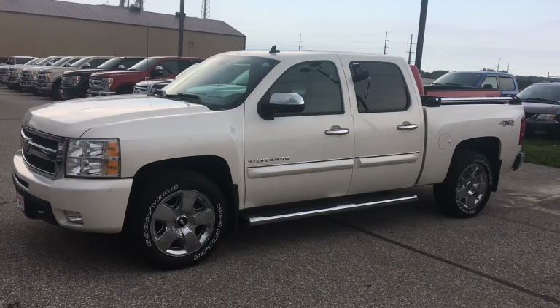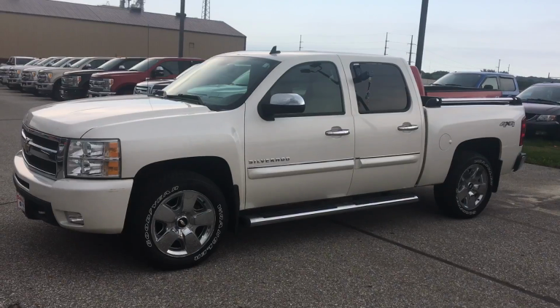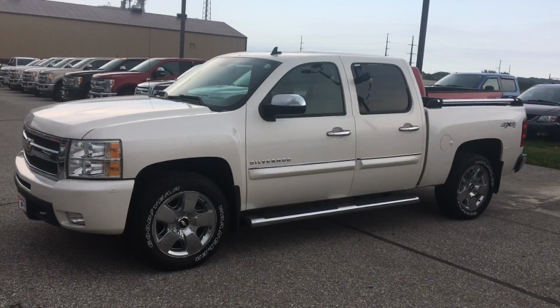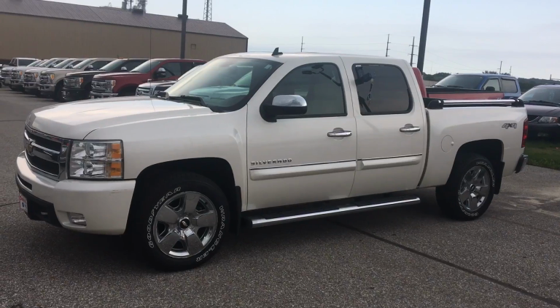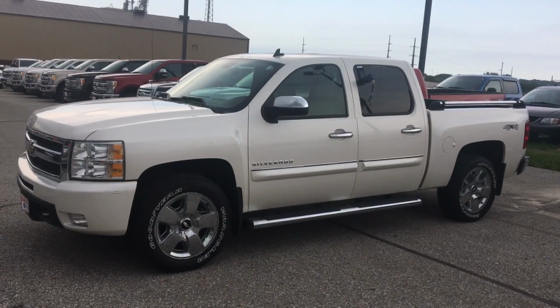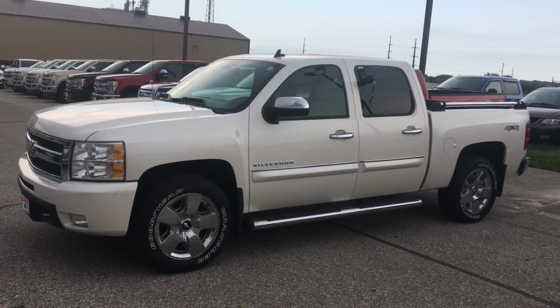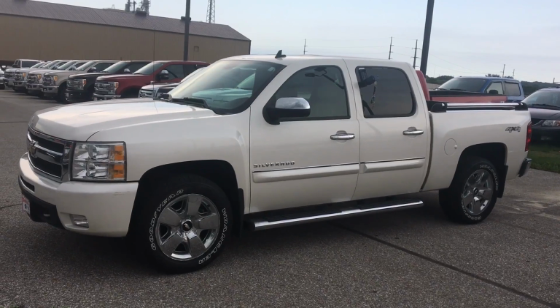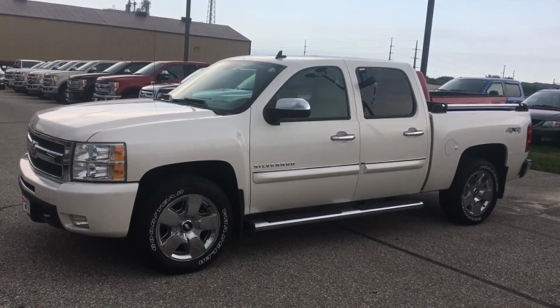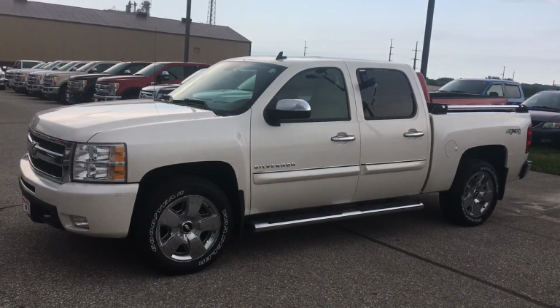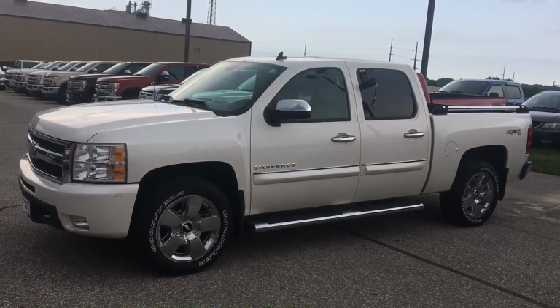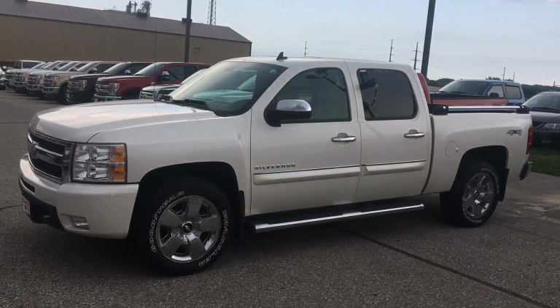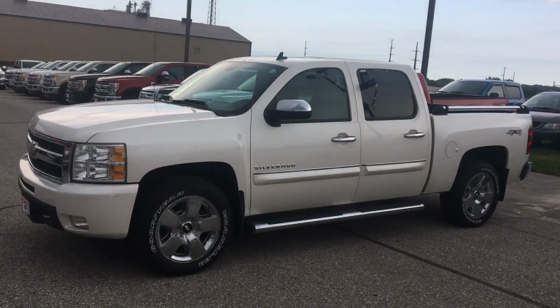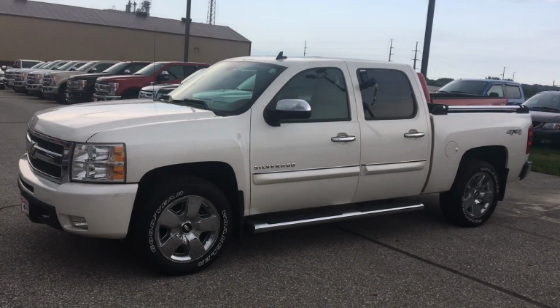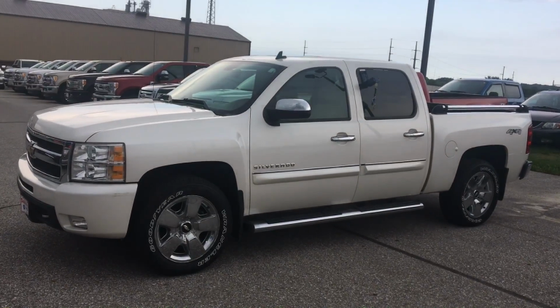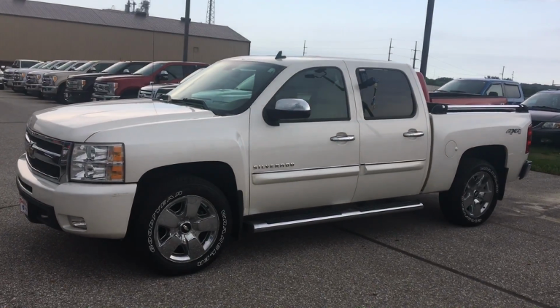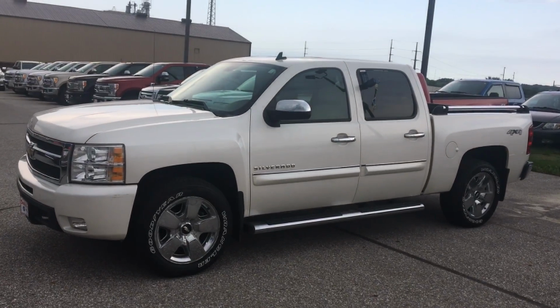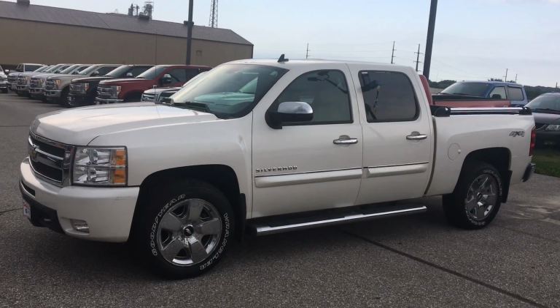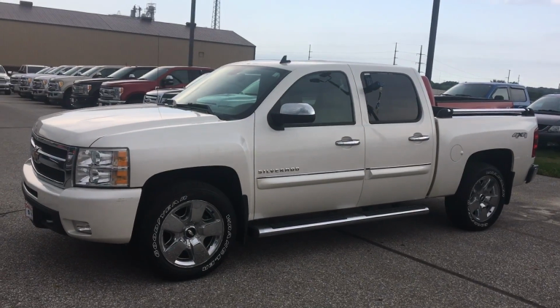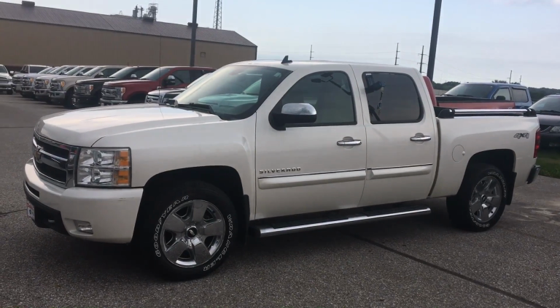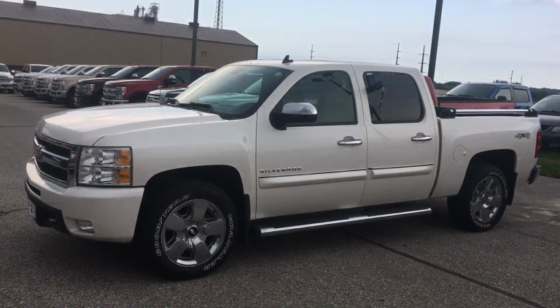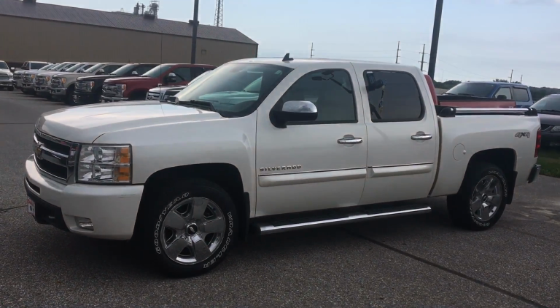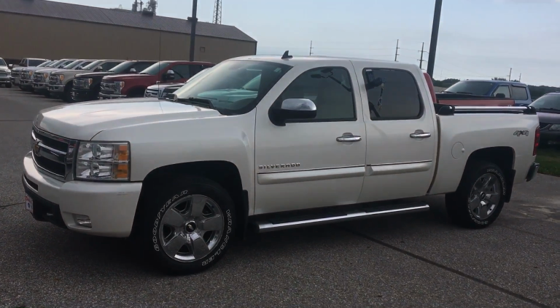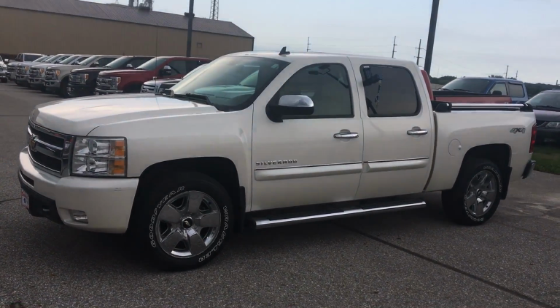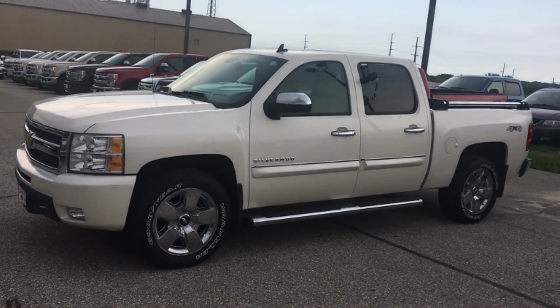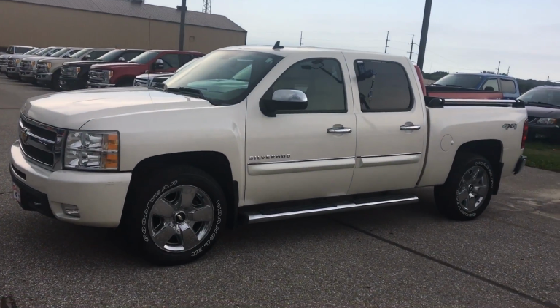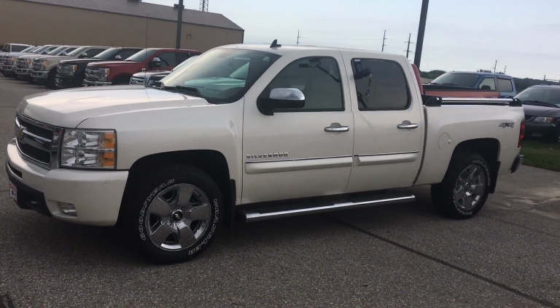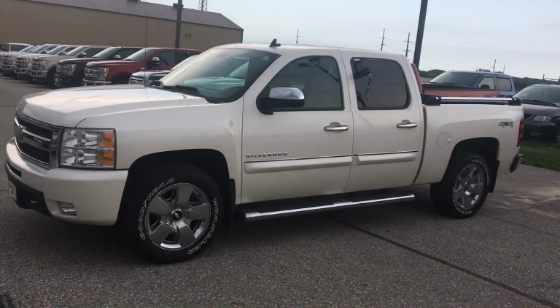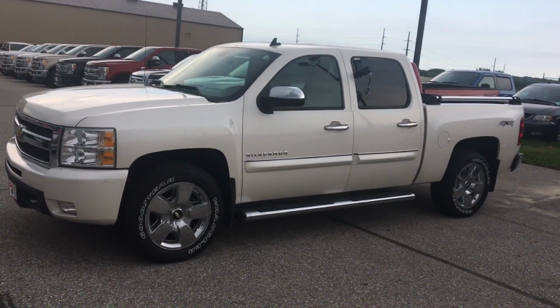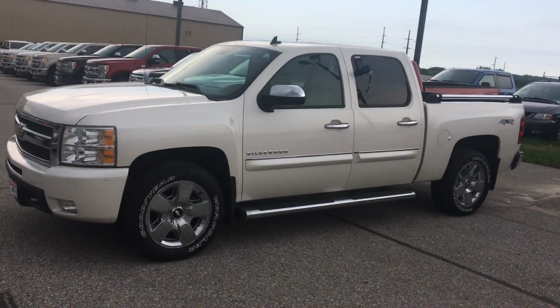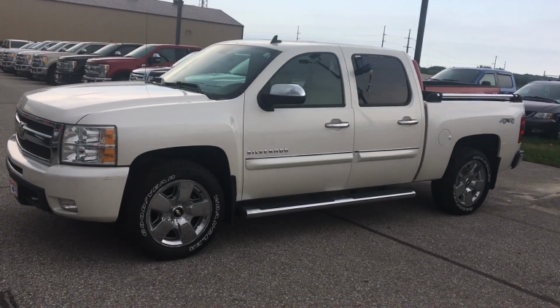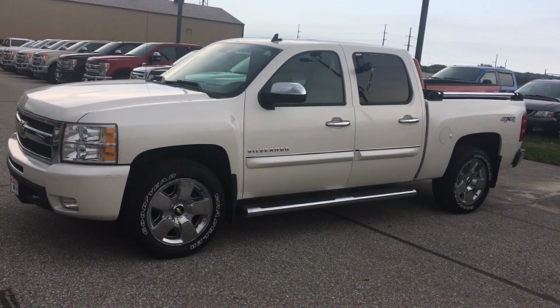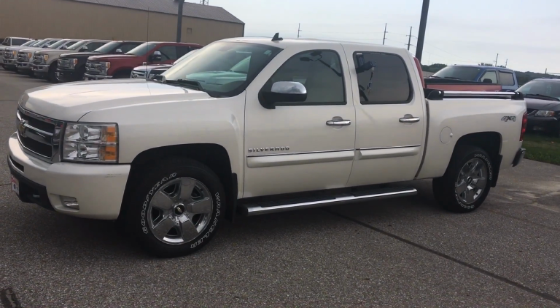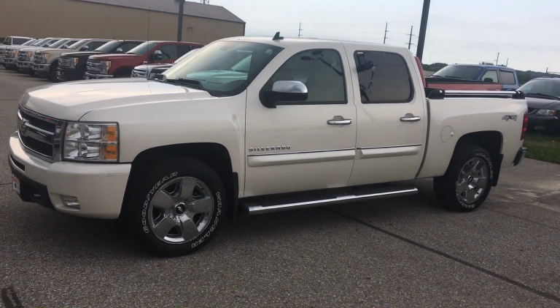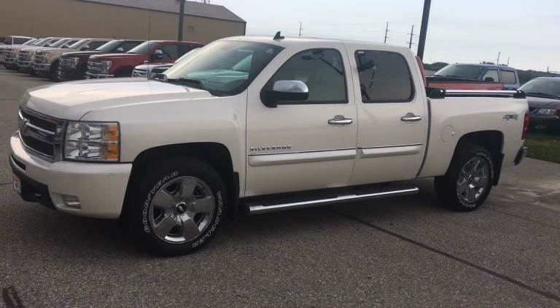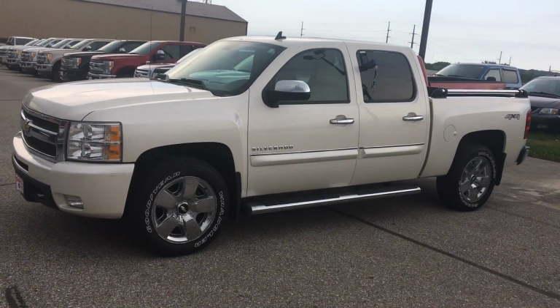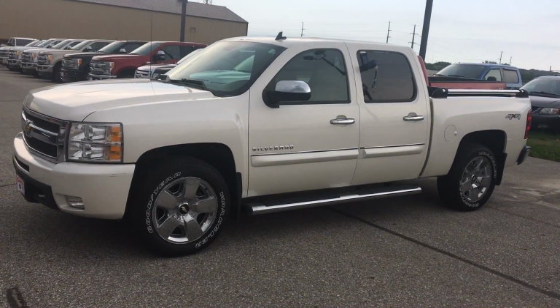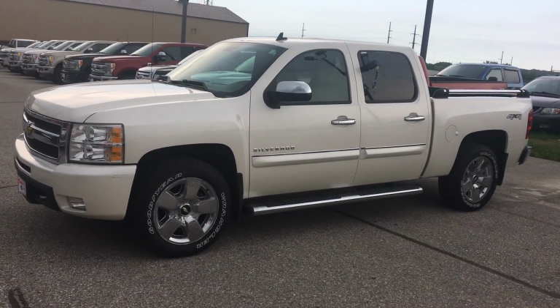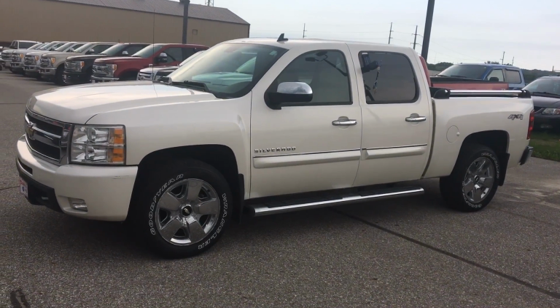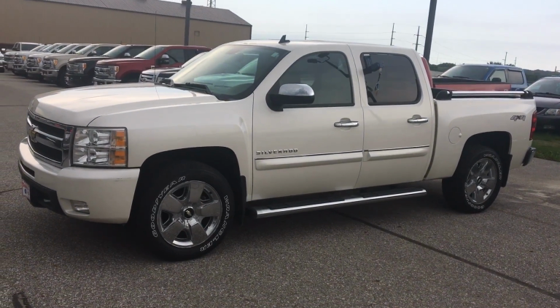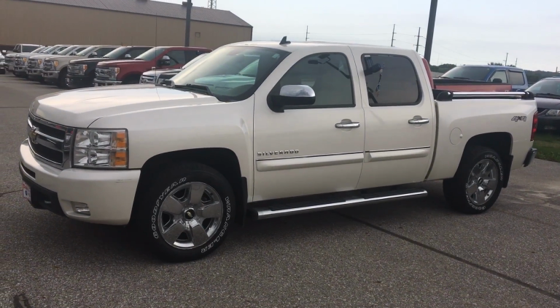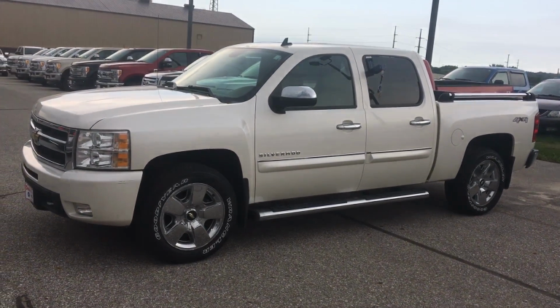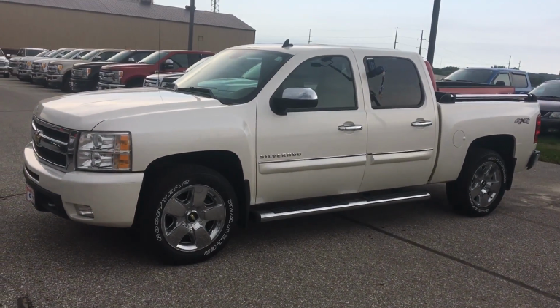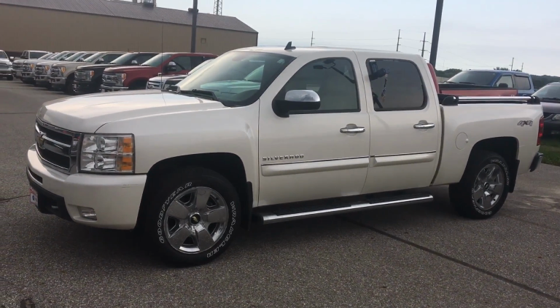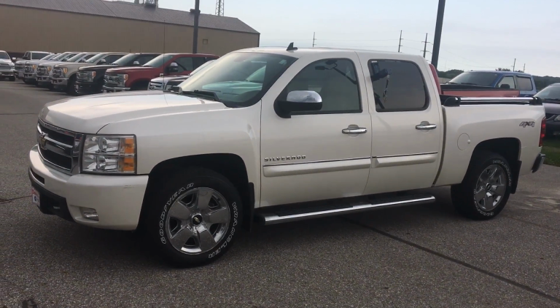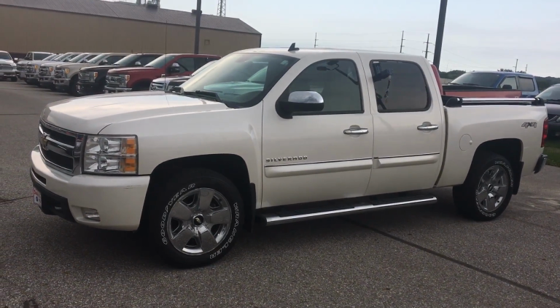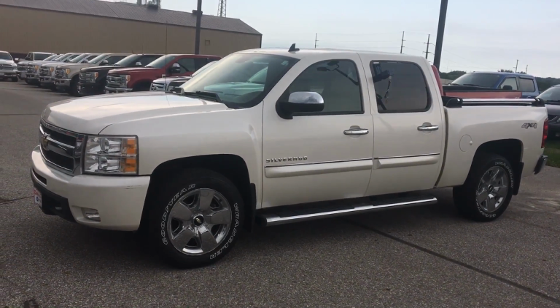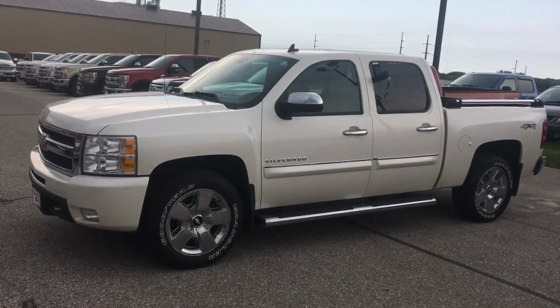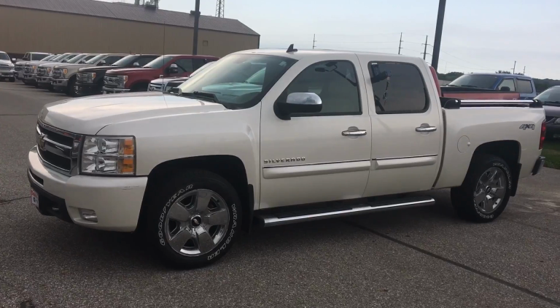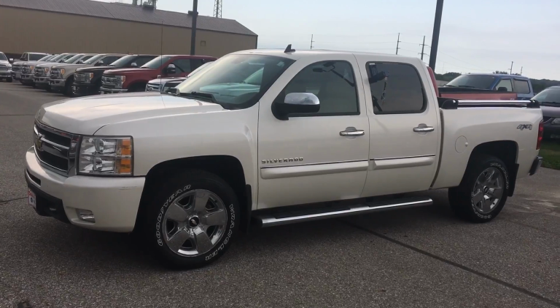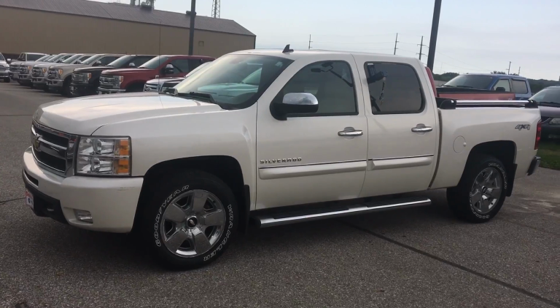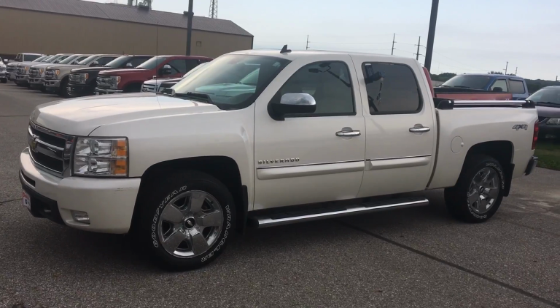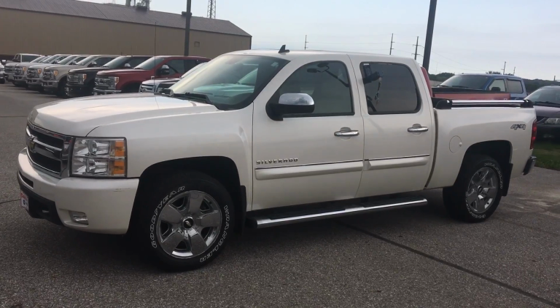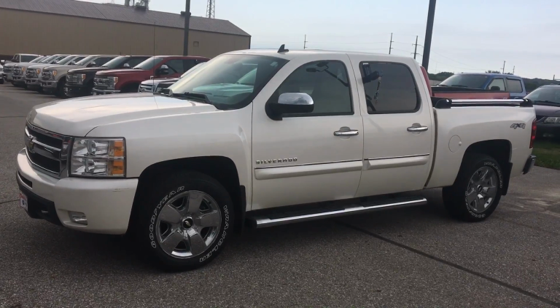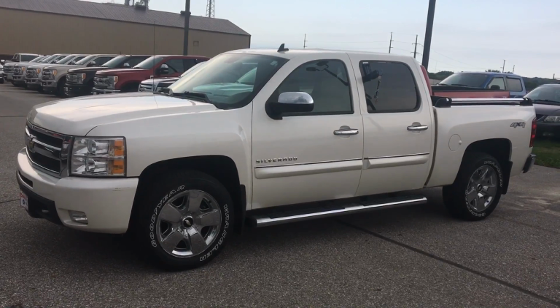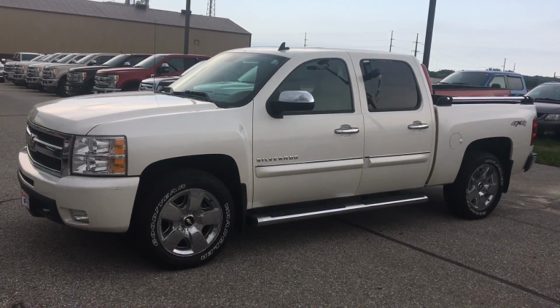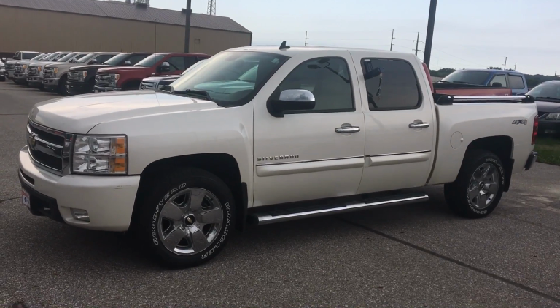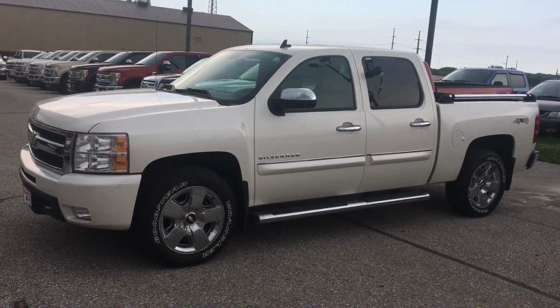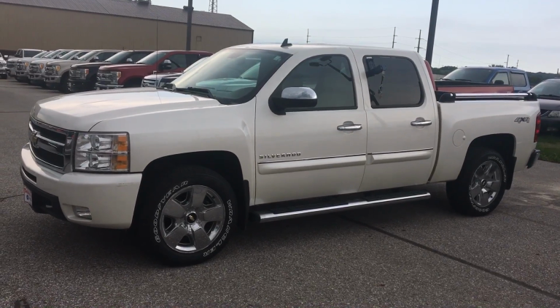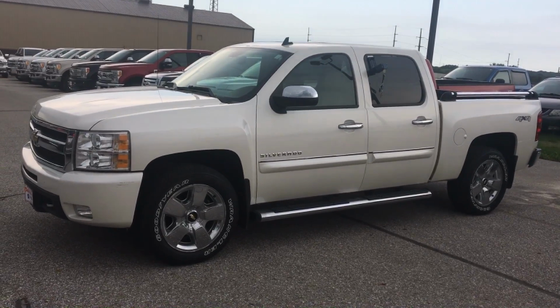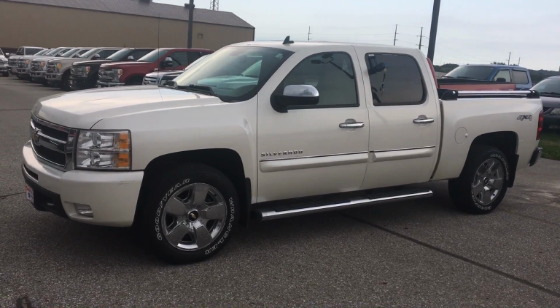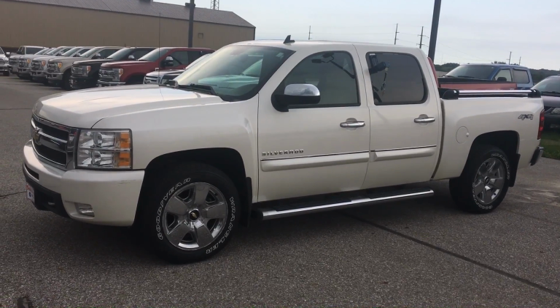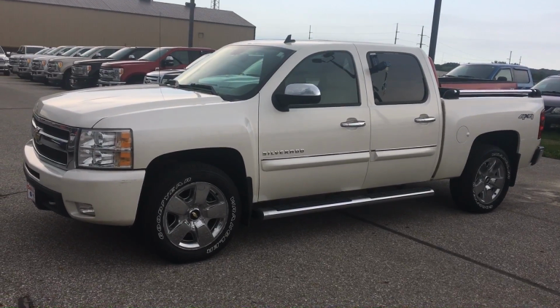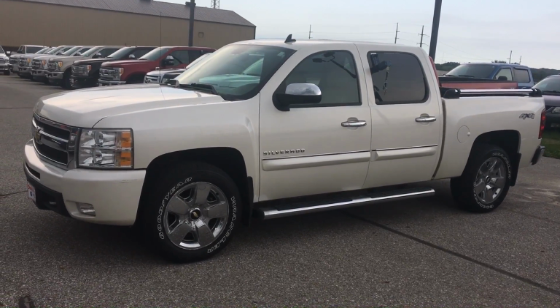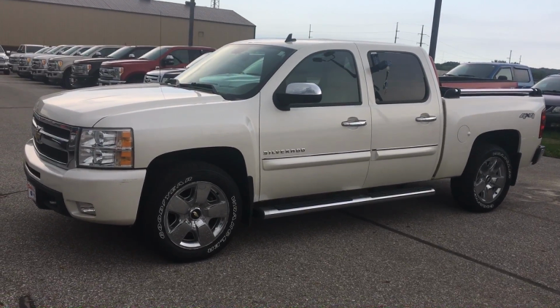Hi, here's the 2010 Silverado that we talked about. As you can see, it's got the nicer wheels and already got the step boards.